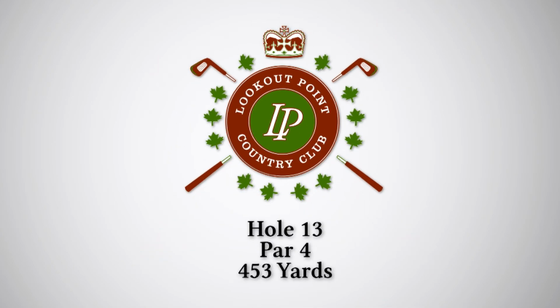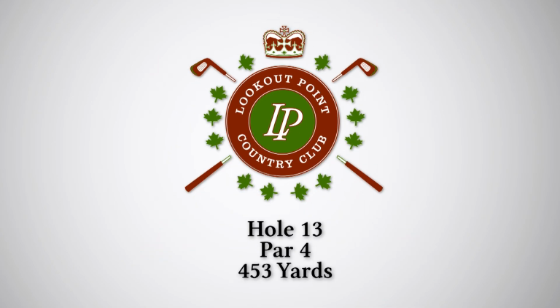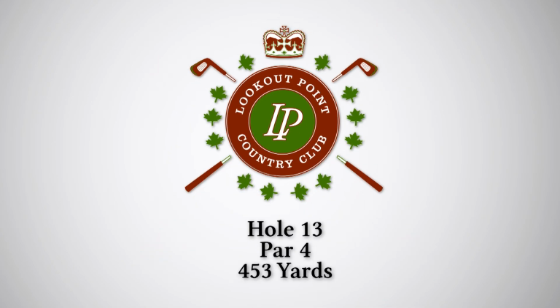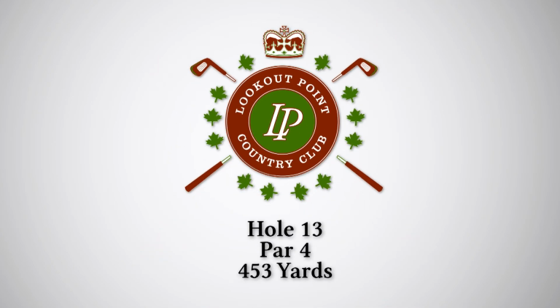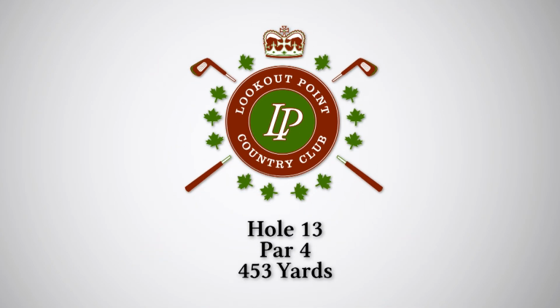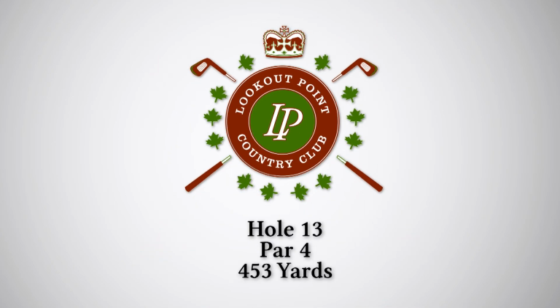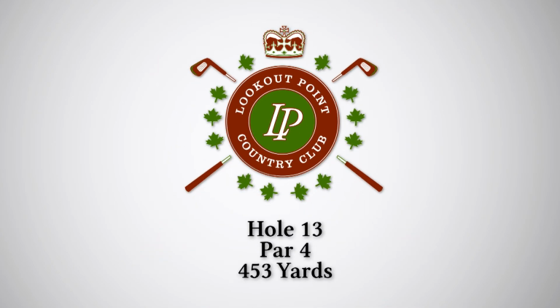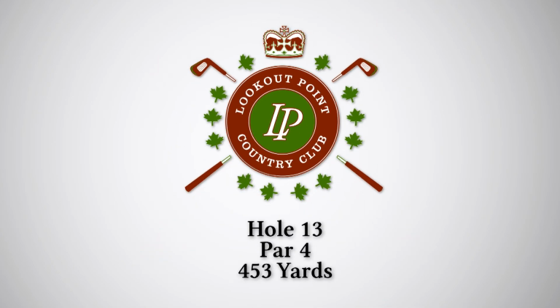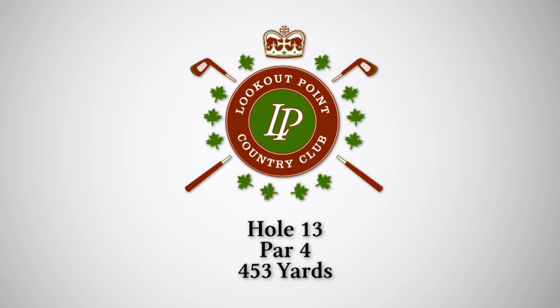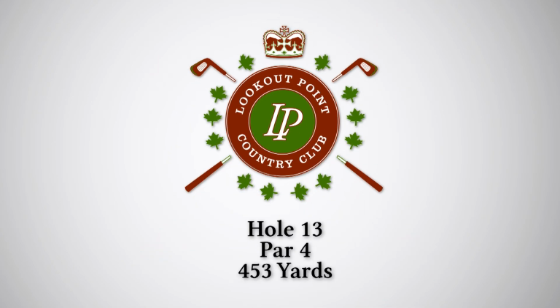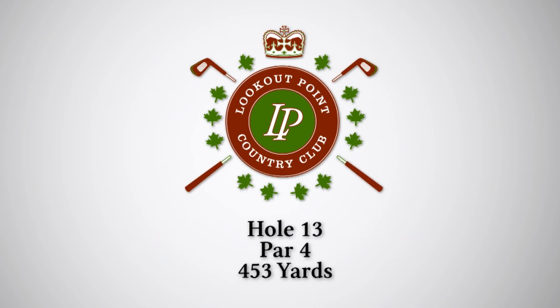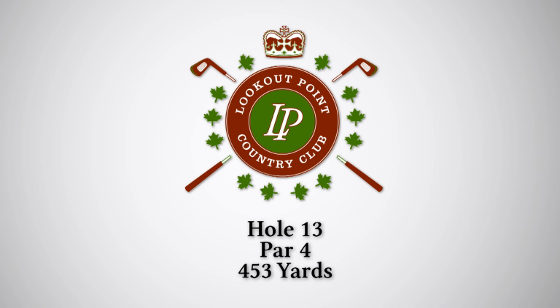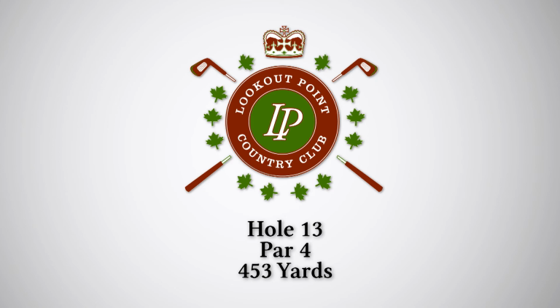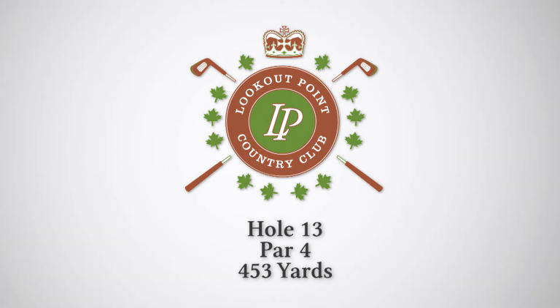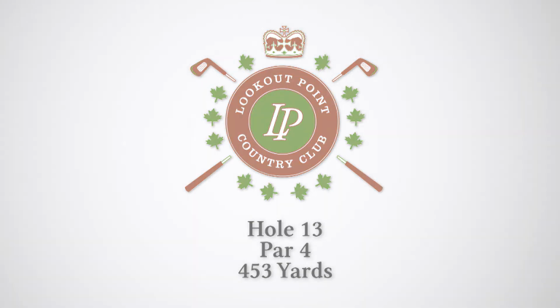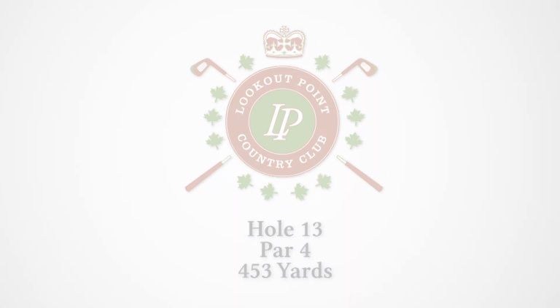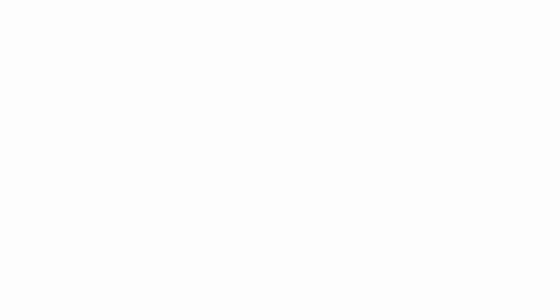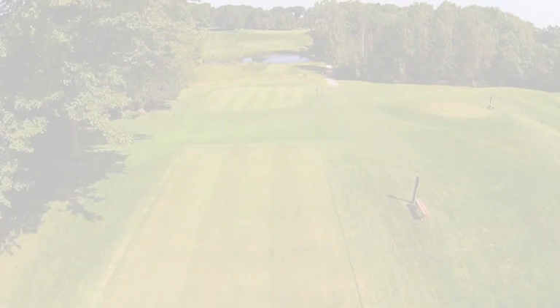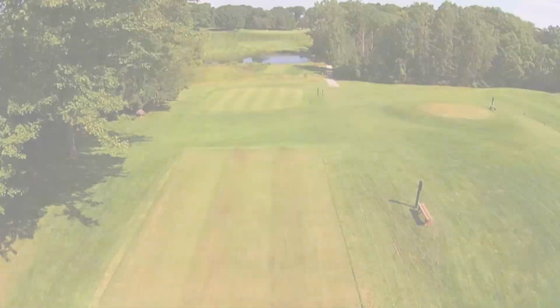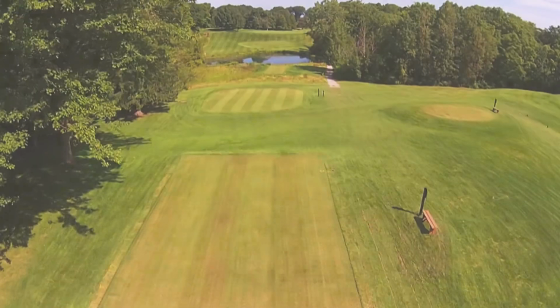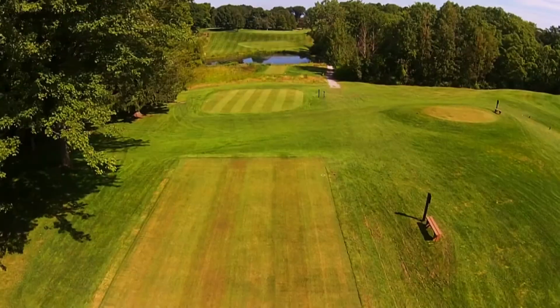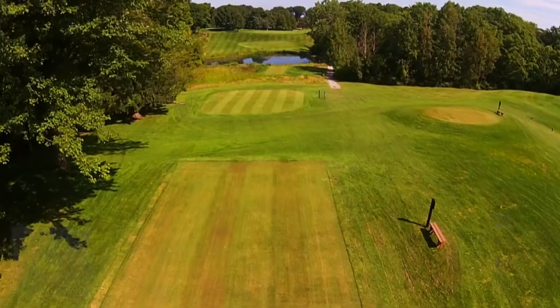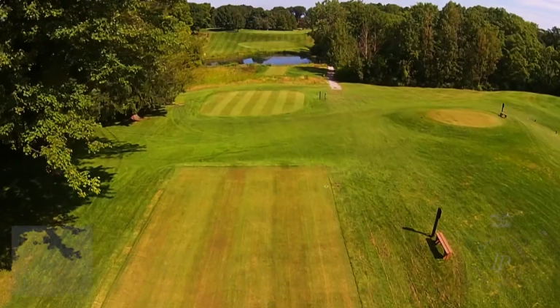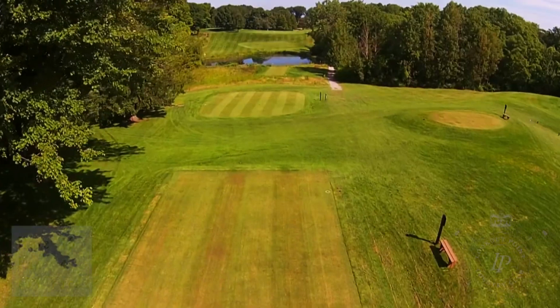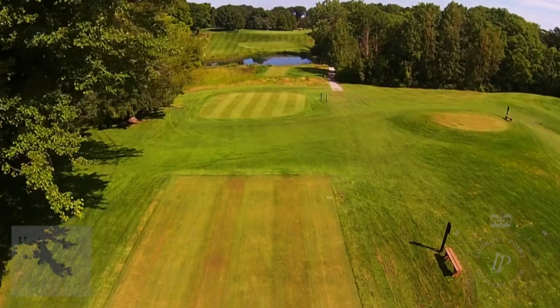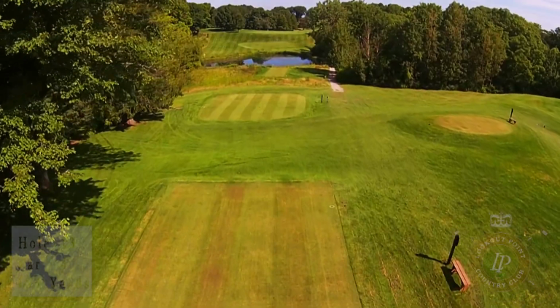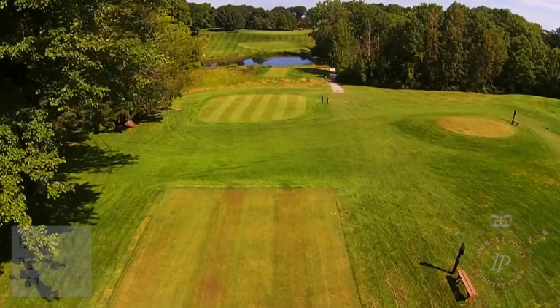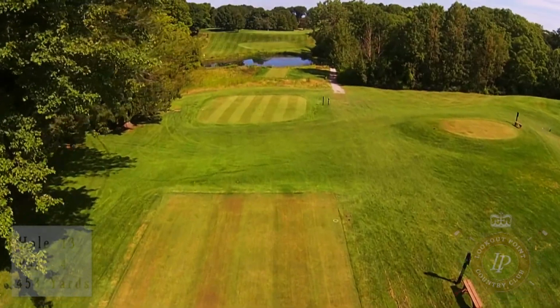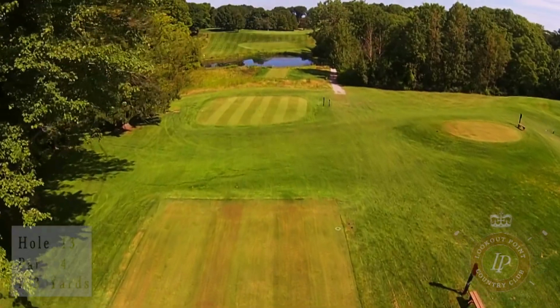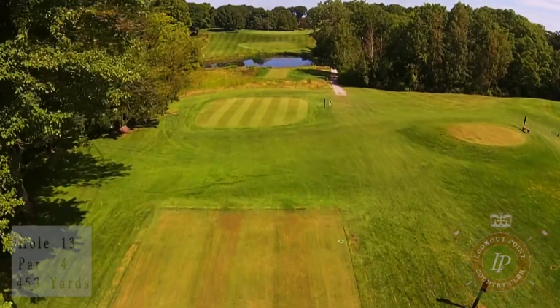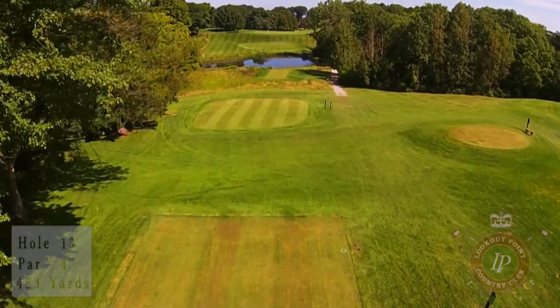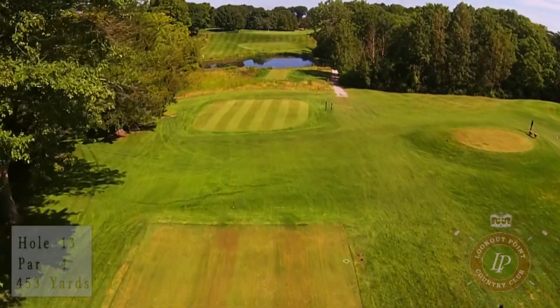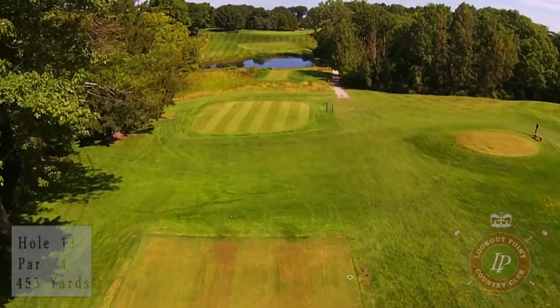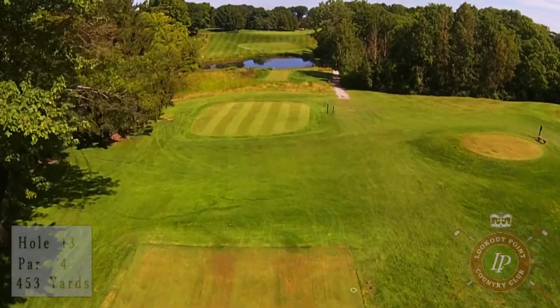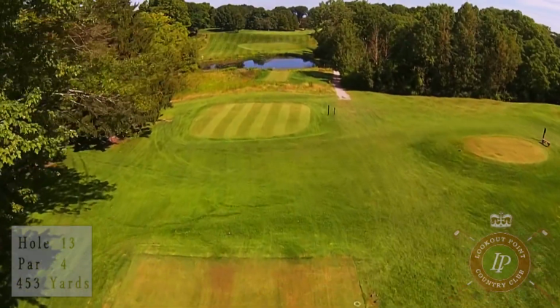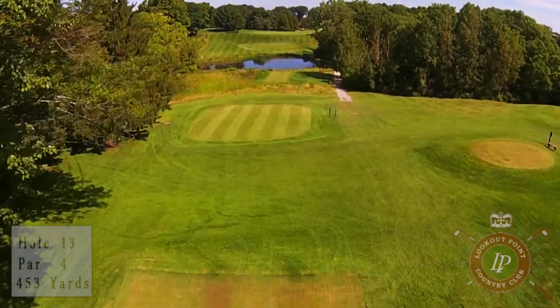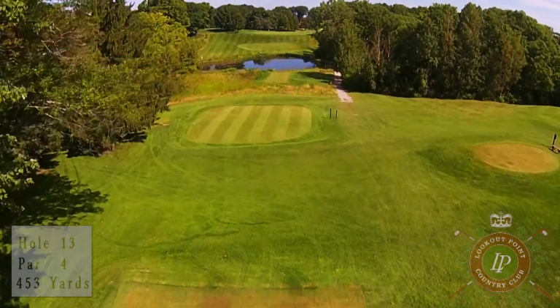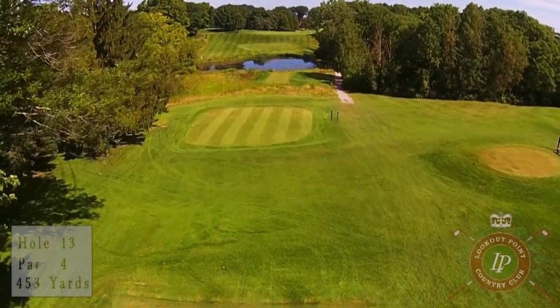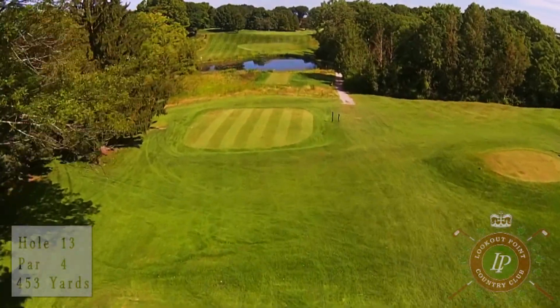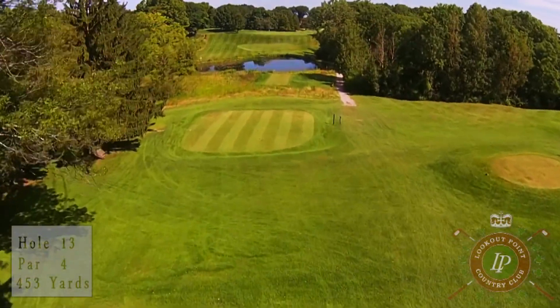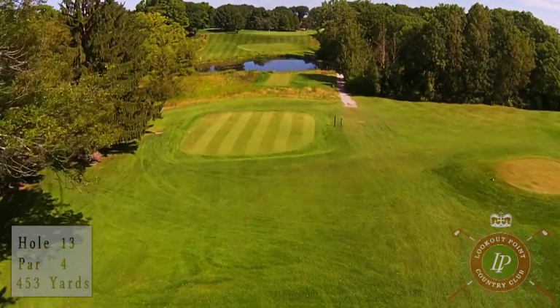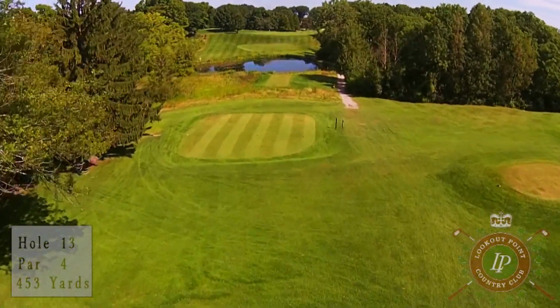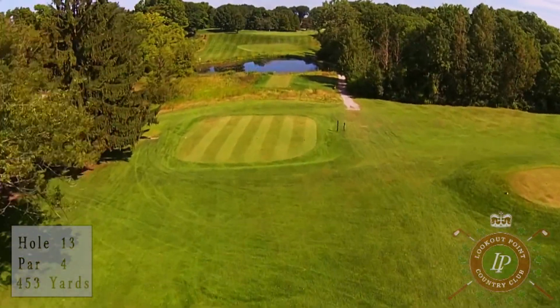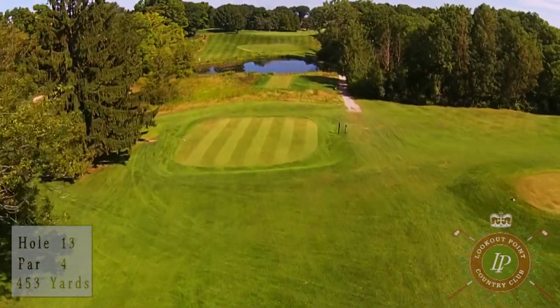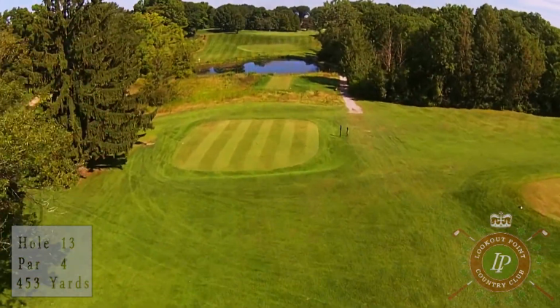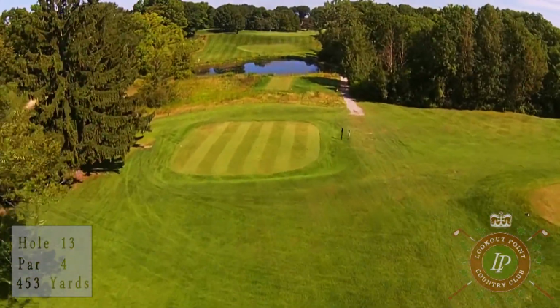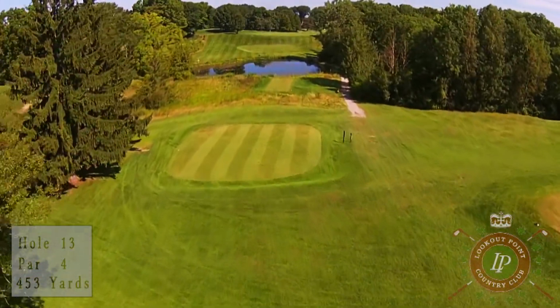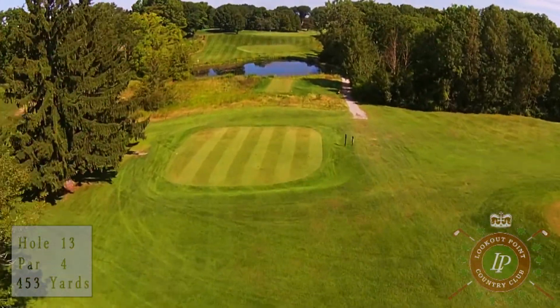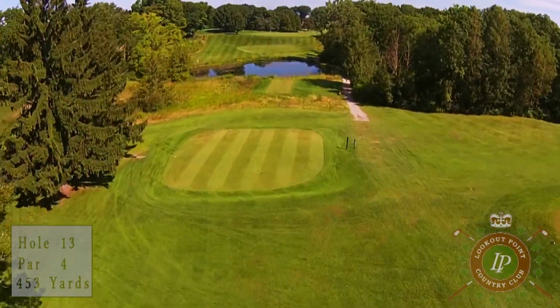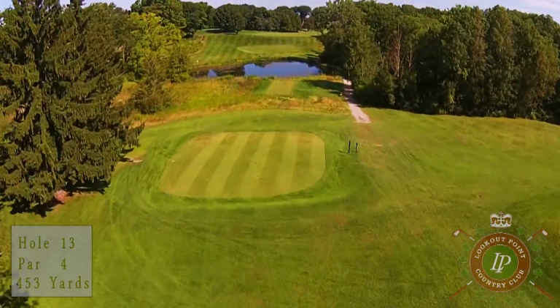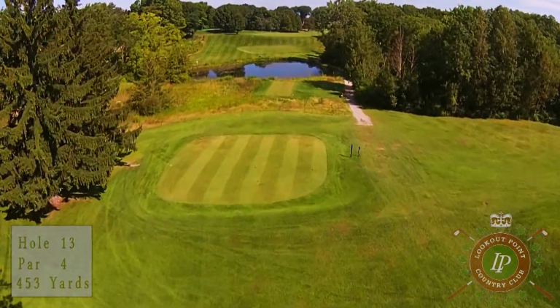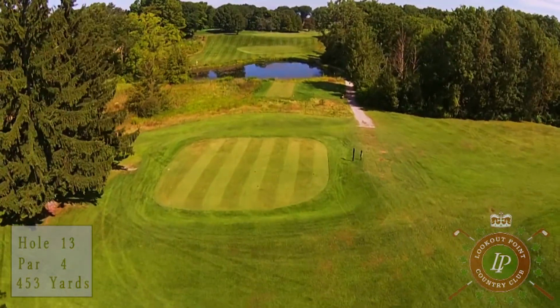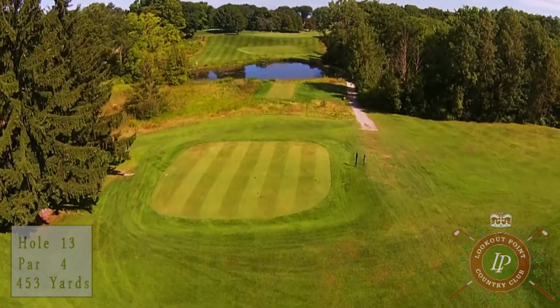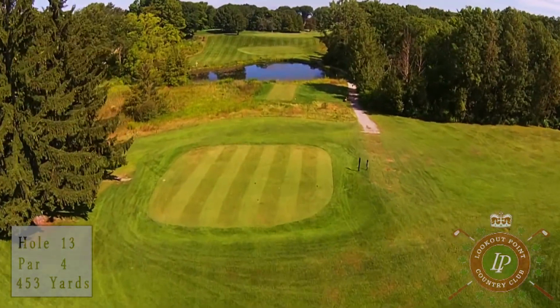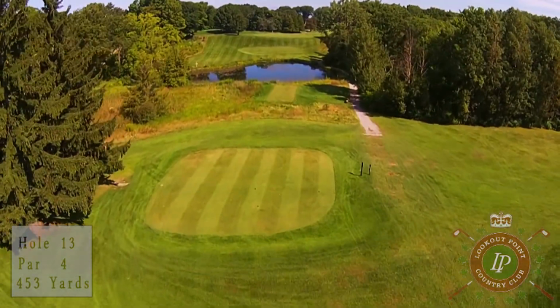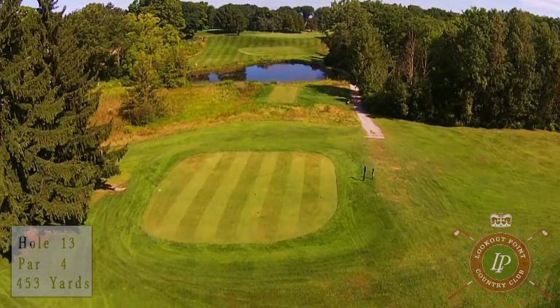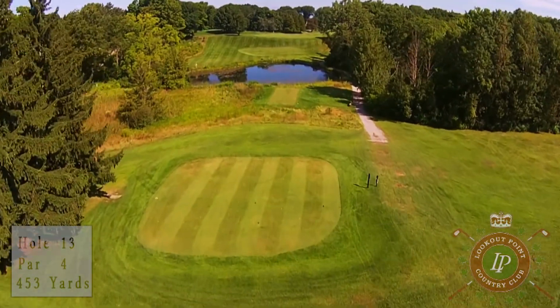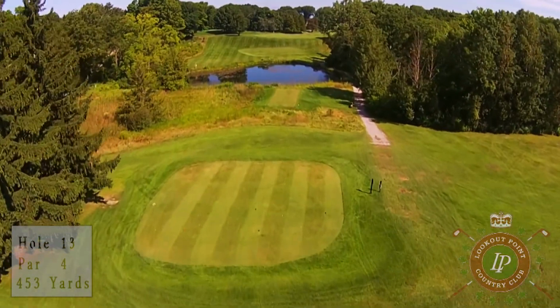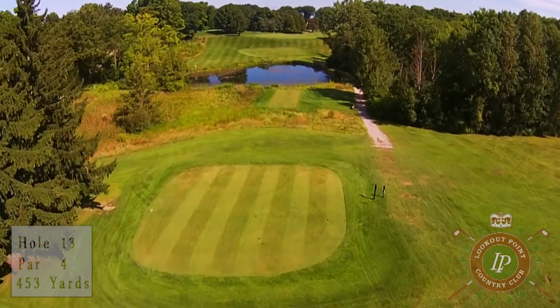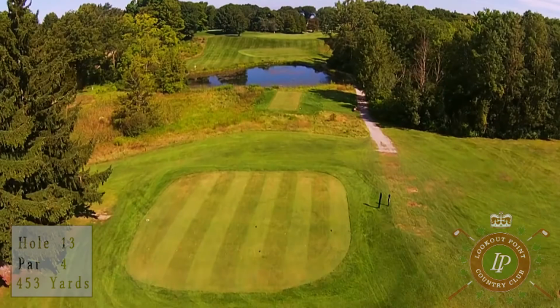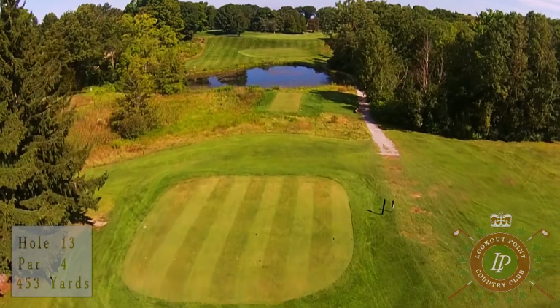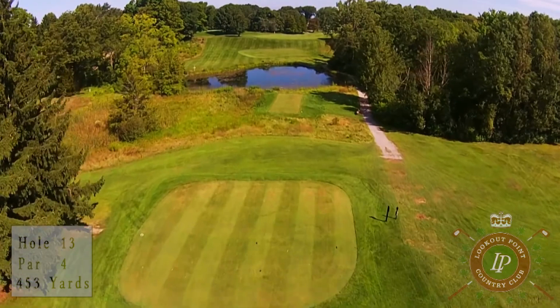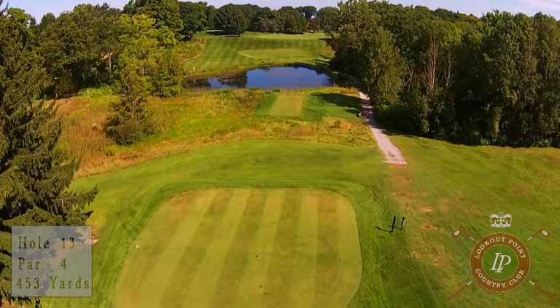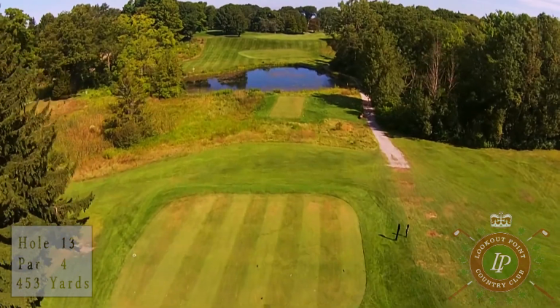Your 13th hole at Lookout Point is a par 4, 453 yards long, and is one of the more picturesque holes of the day.